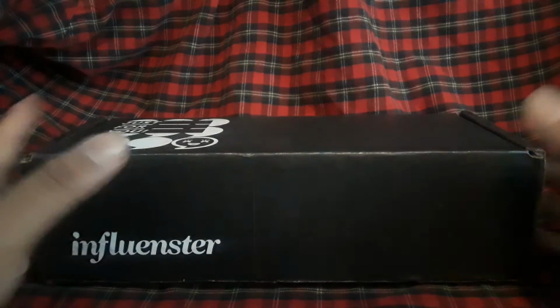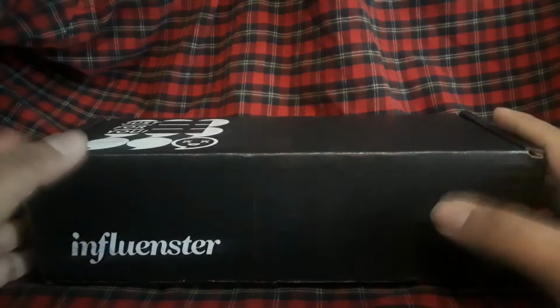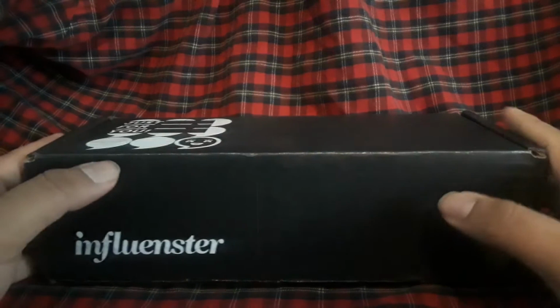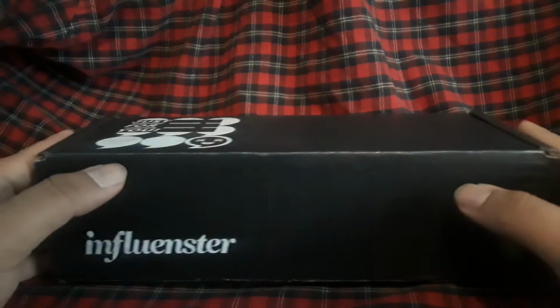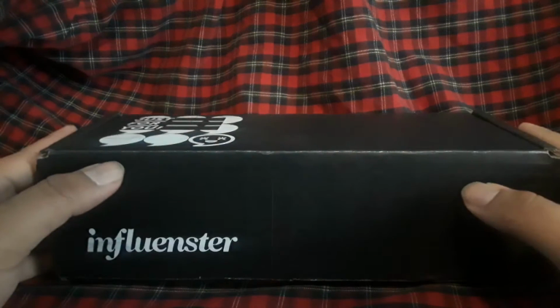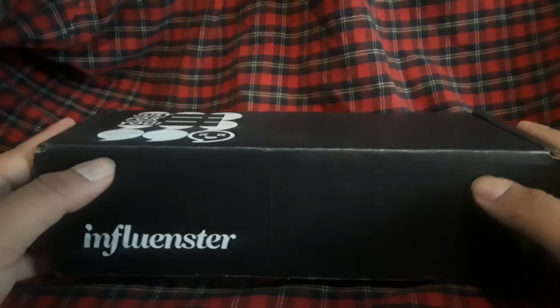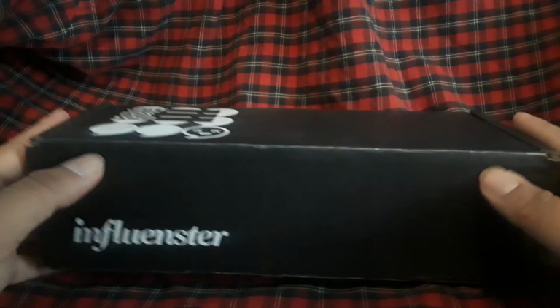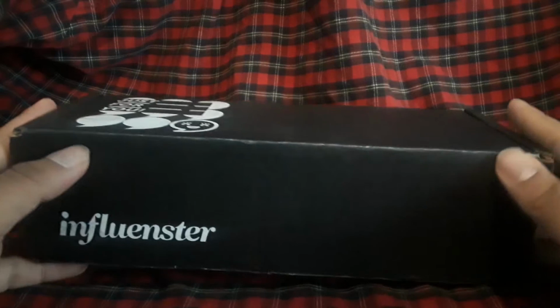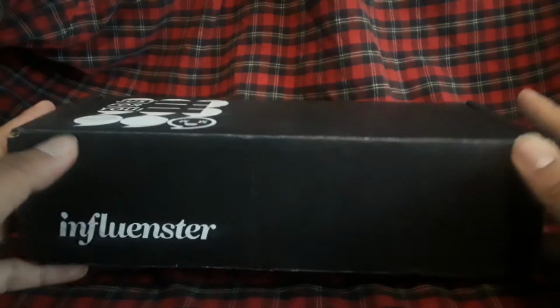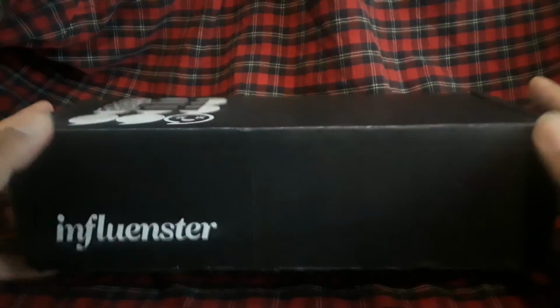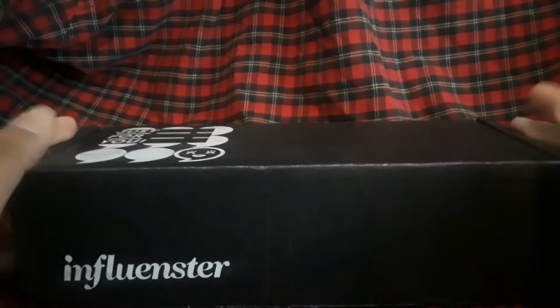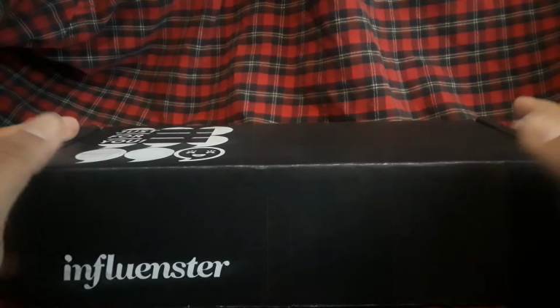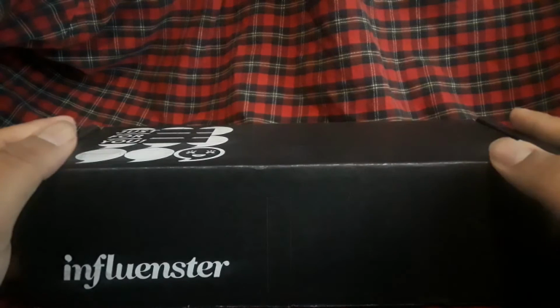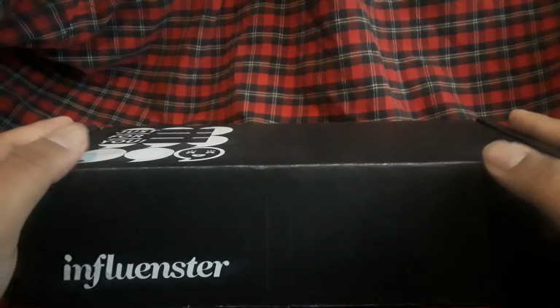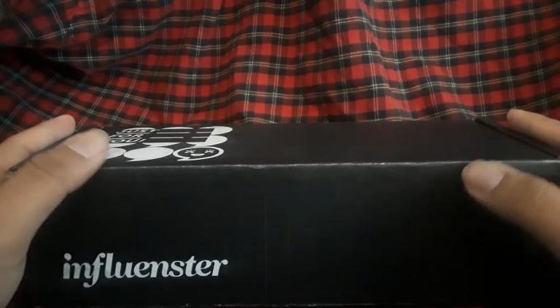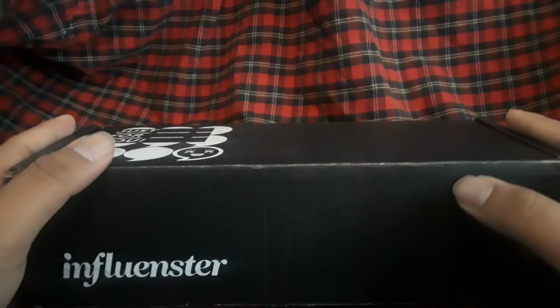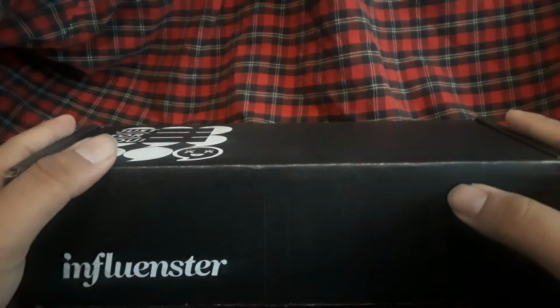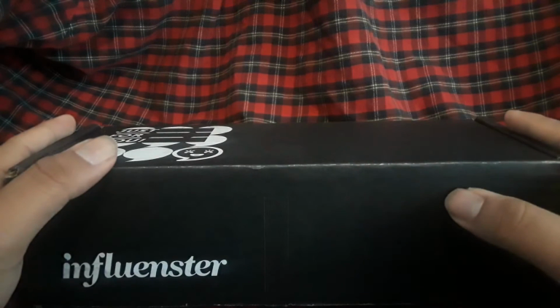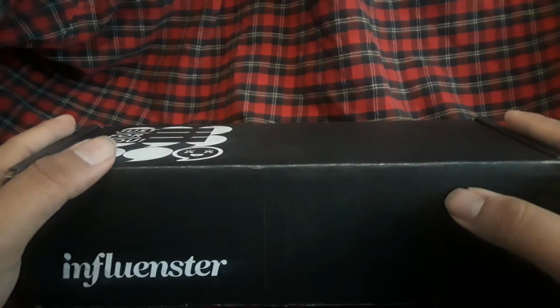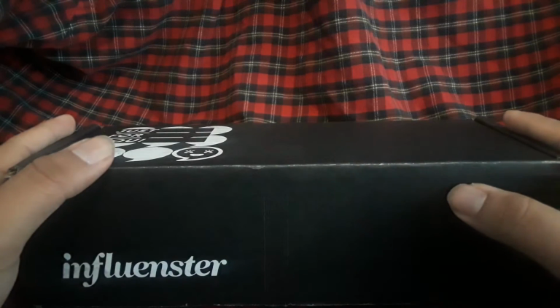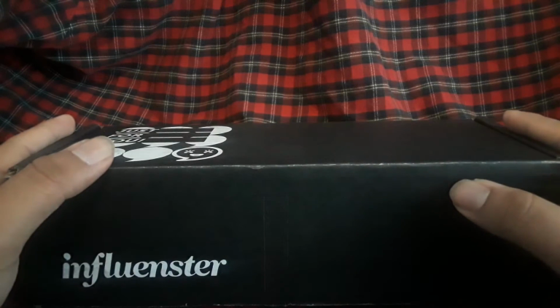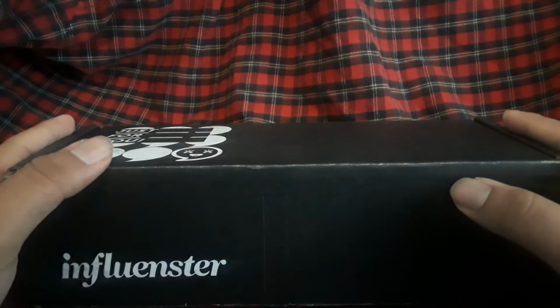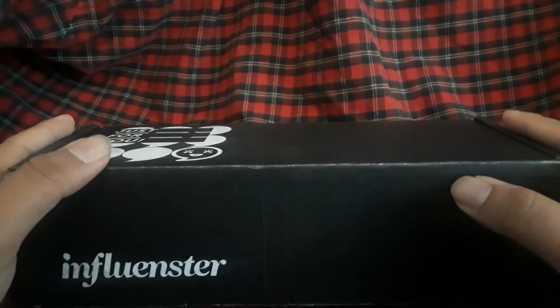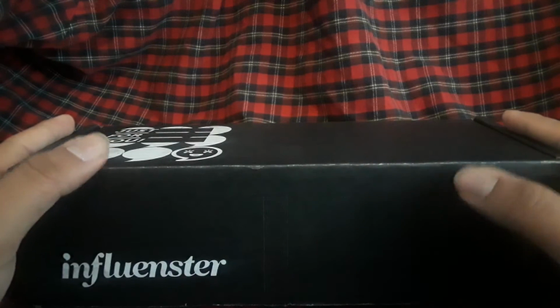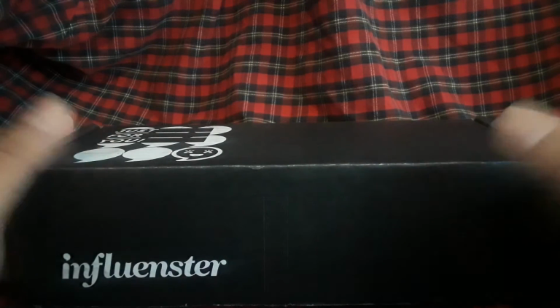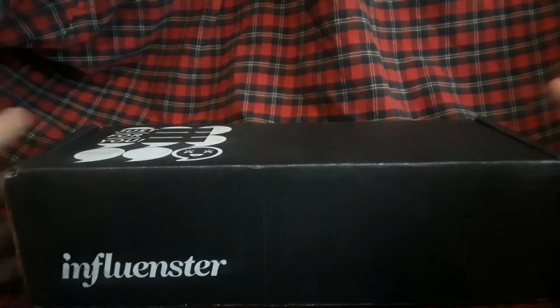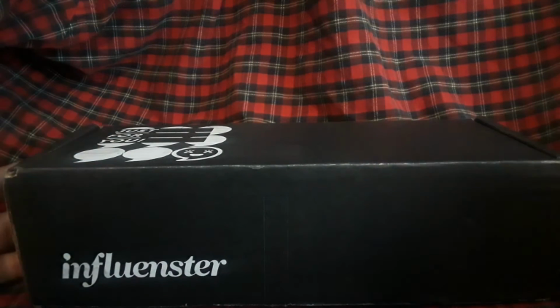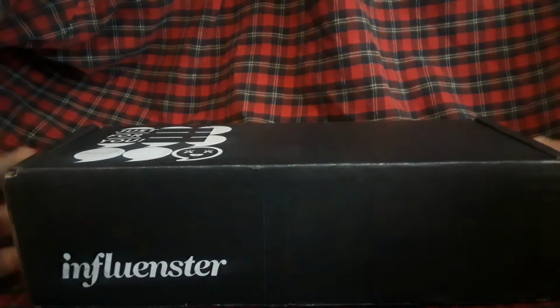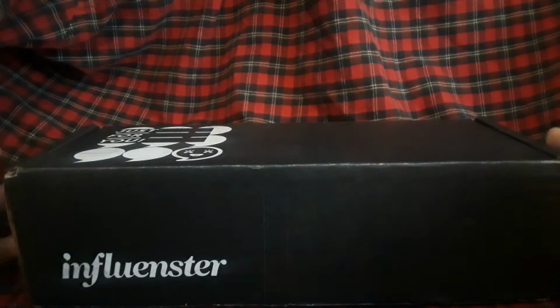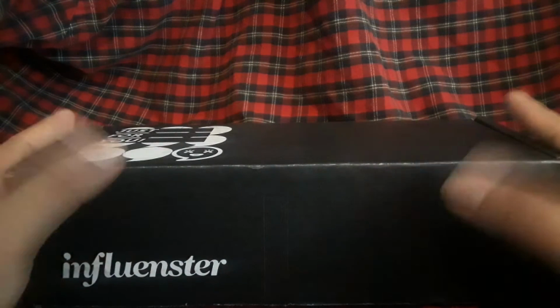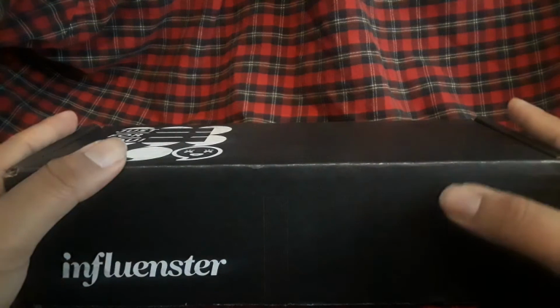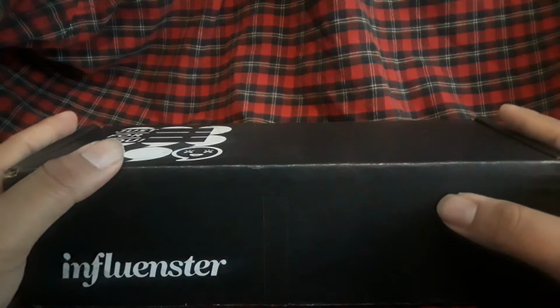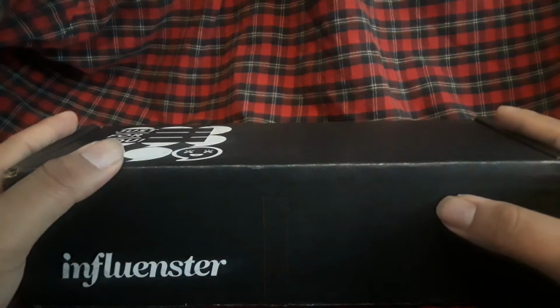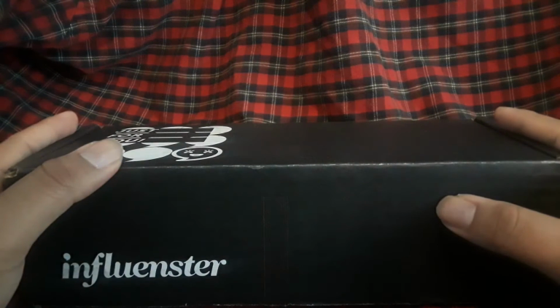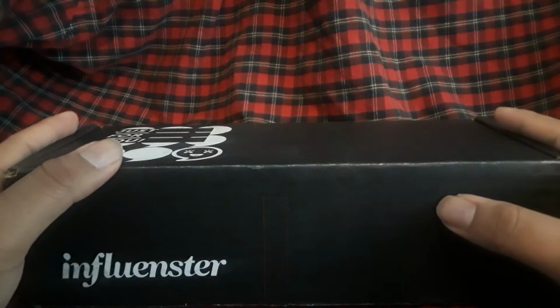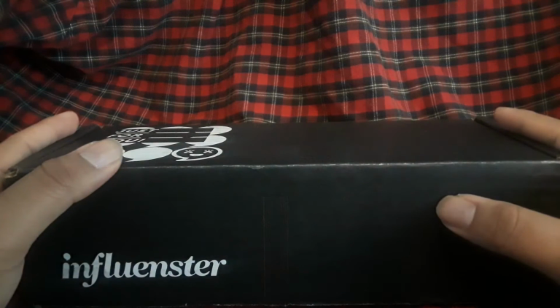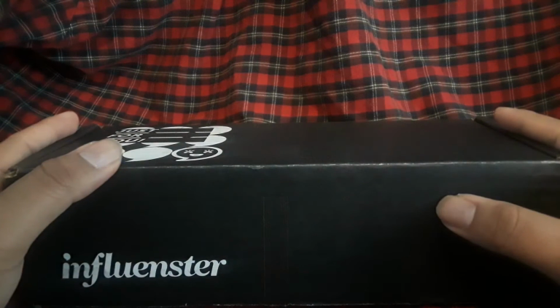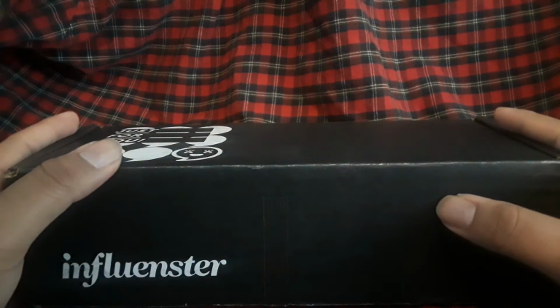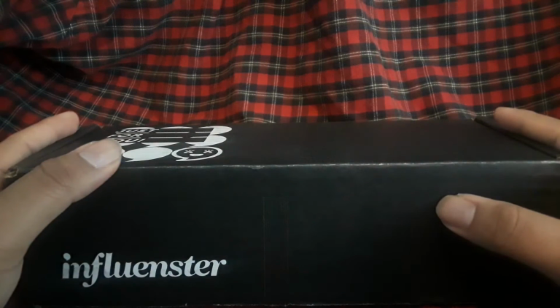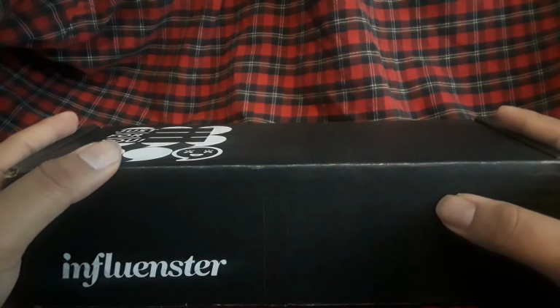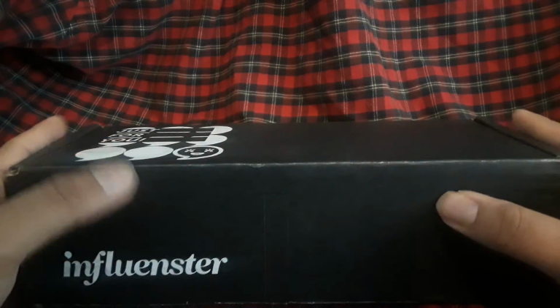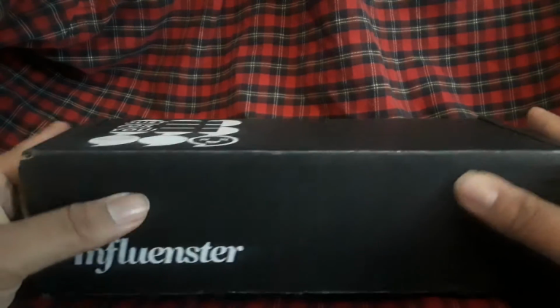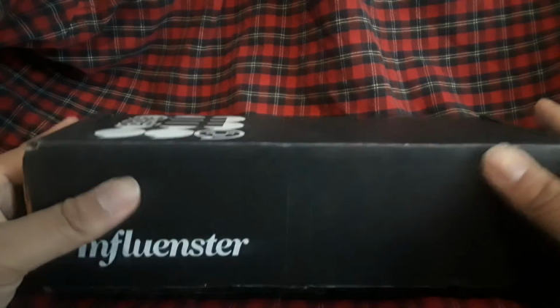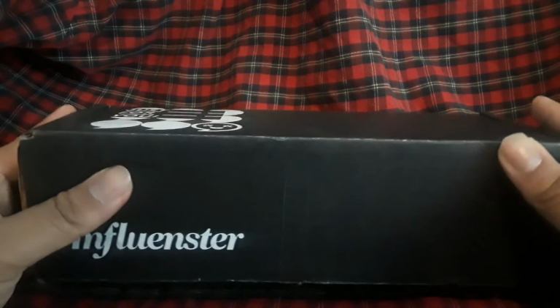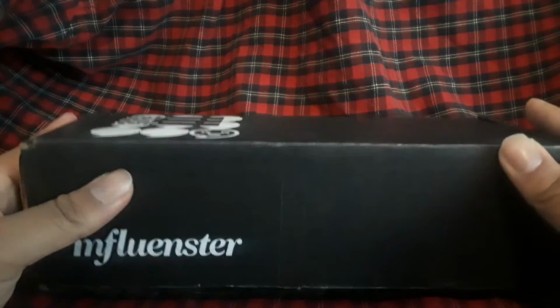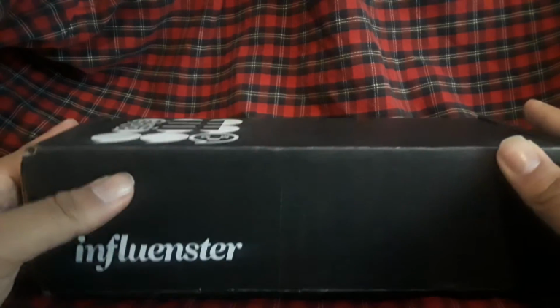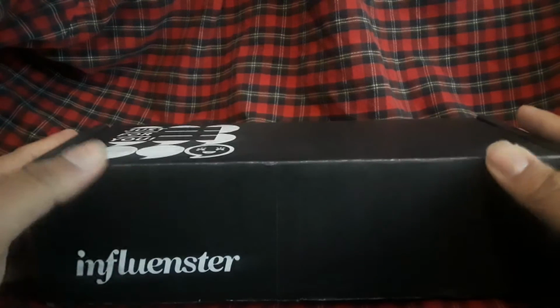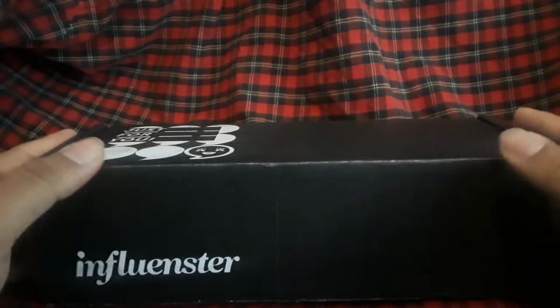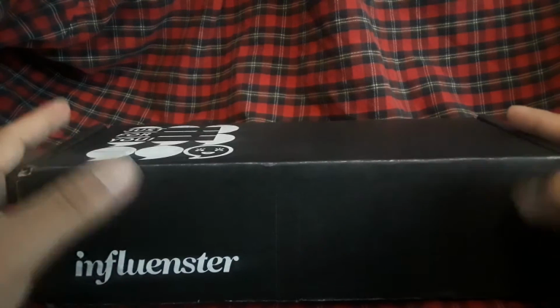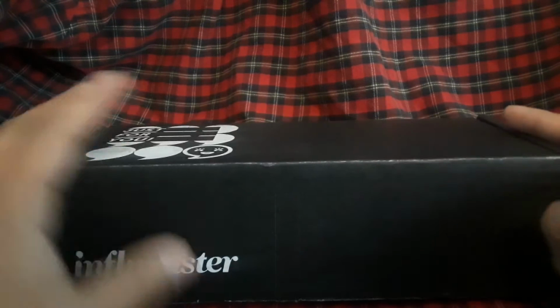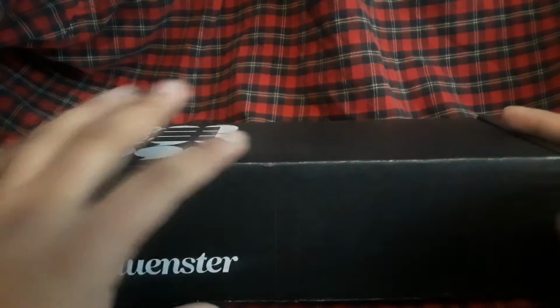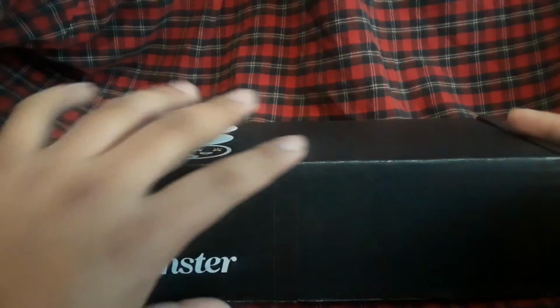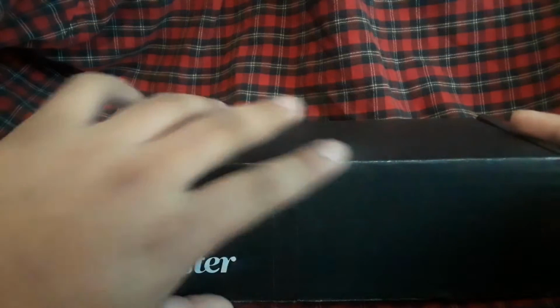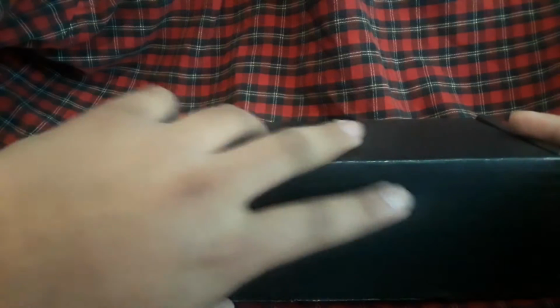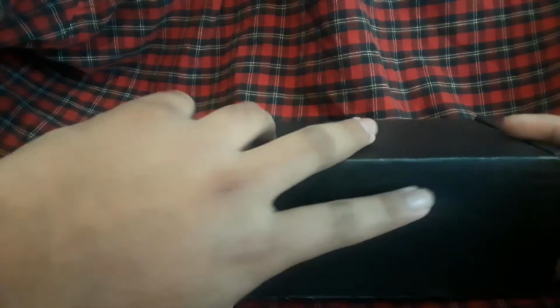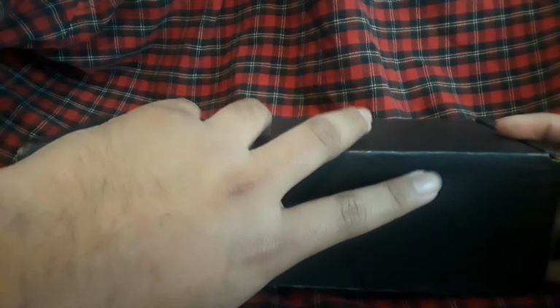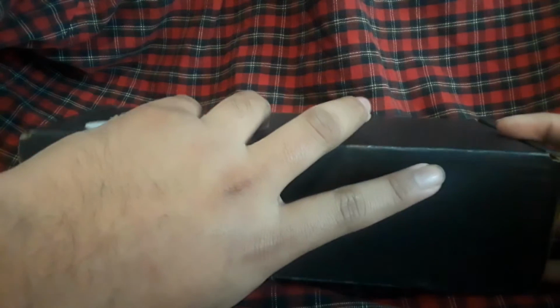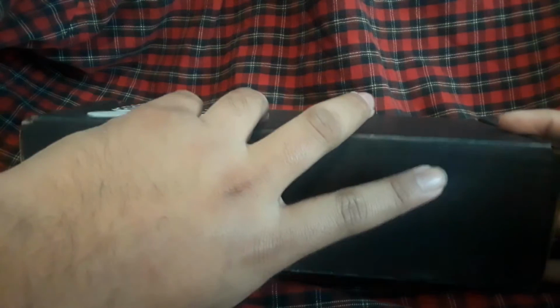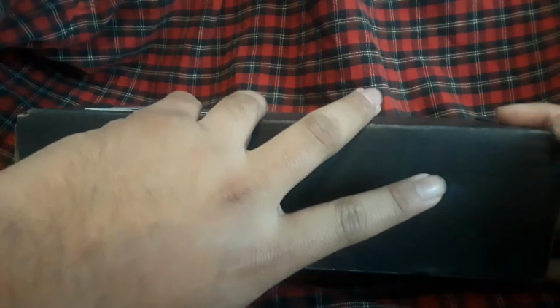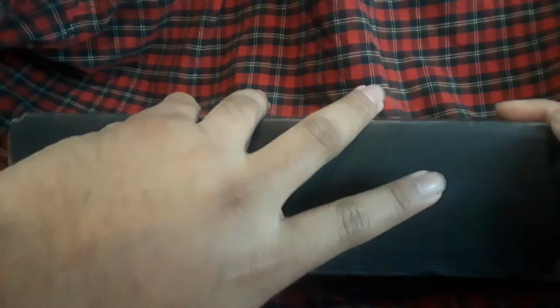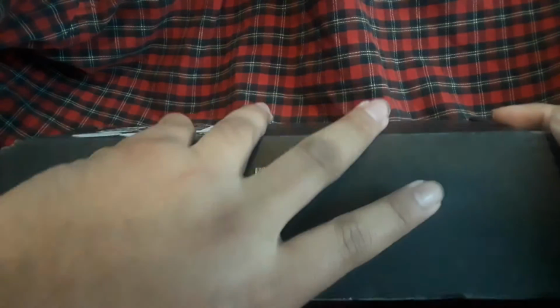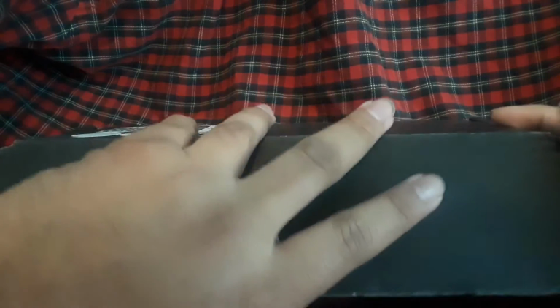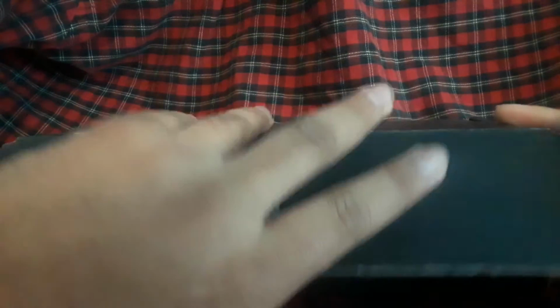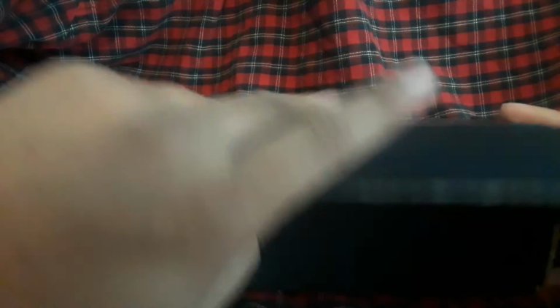I'm here today with you guys about to unbox some stuff from Influencer. They sent me something.